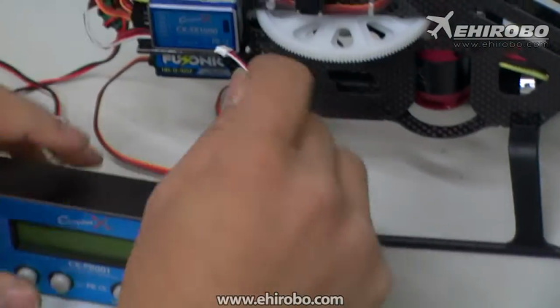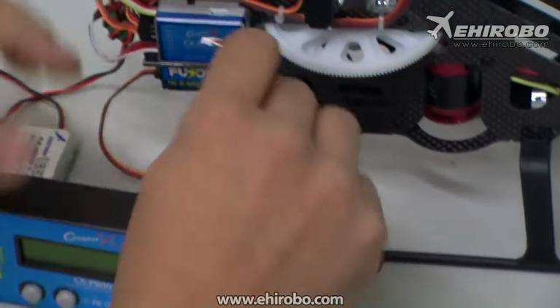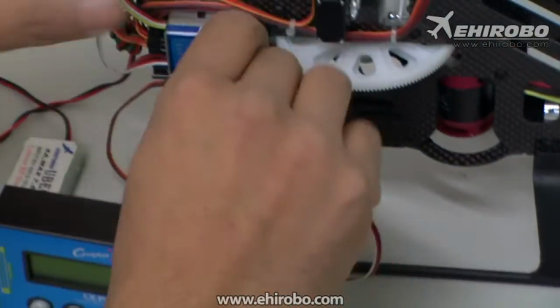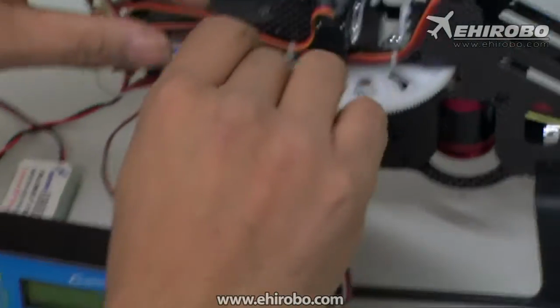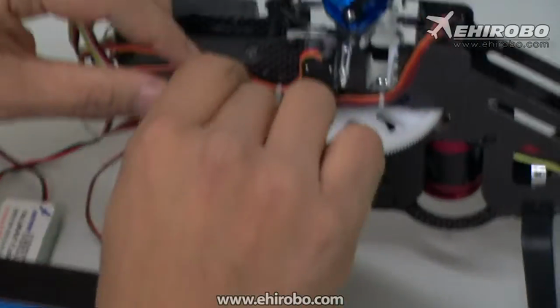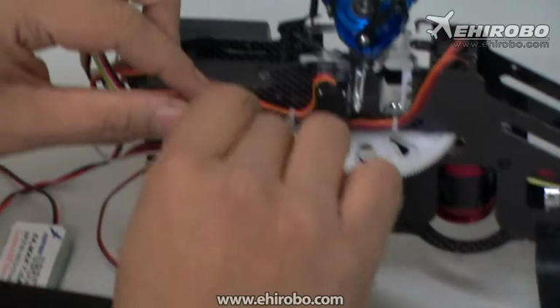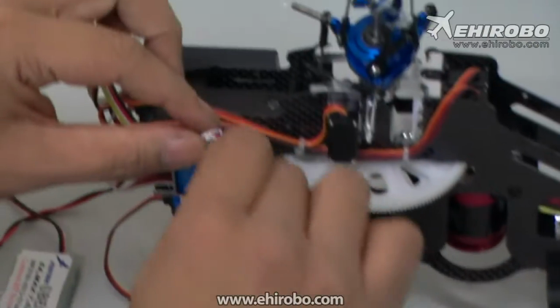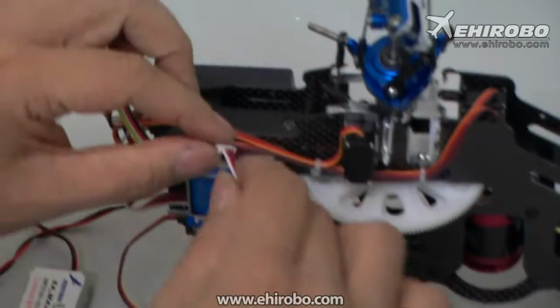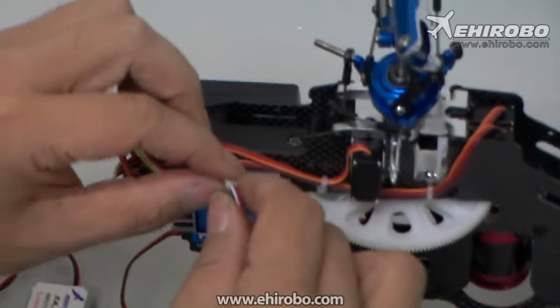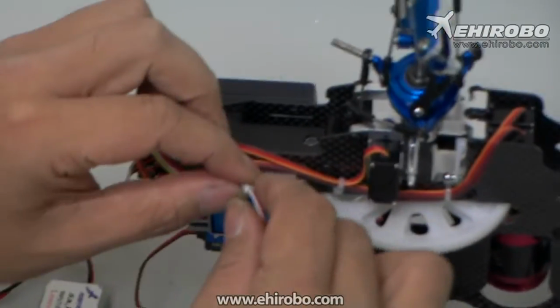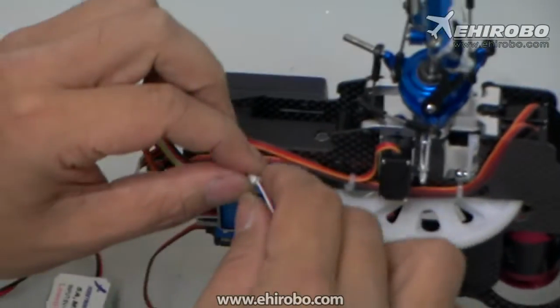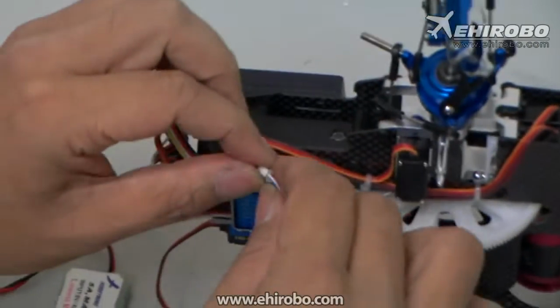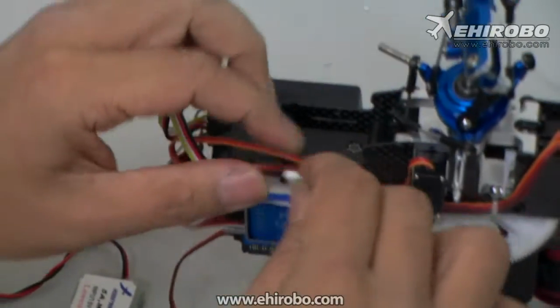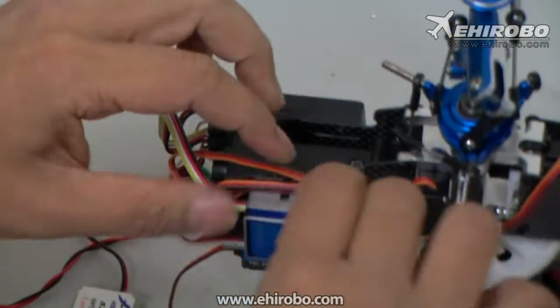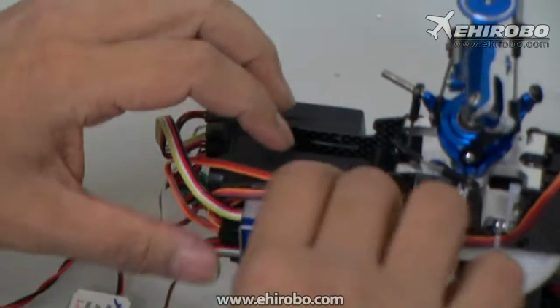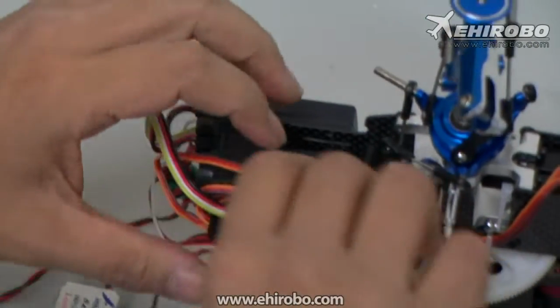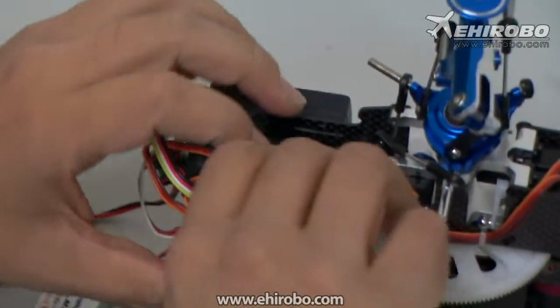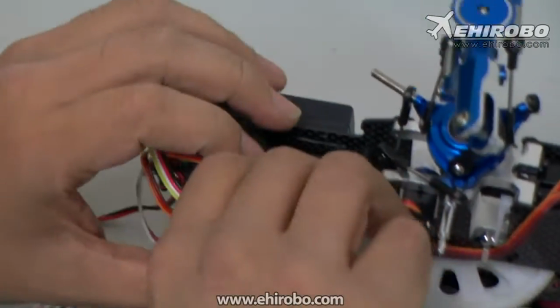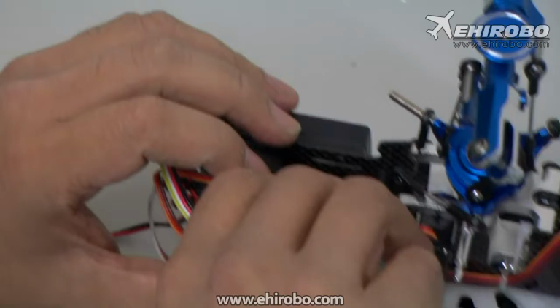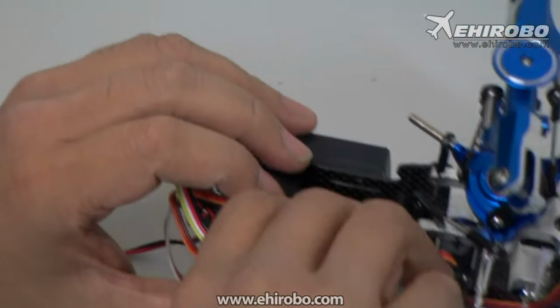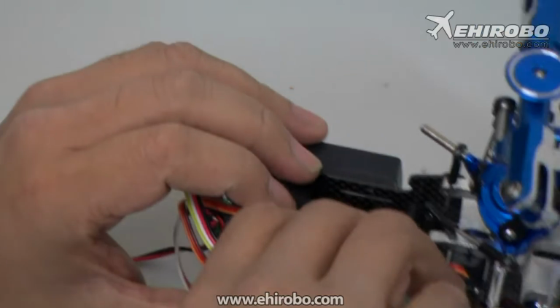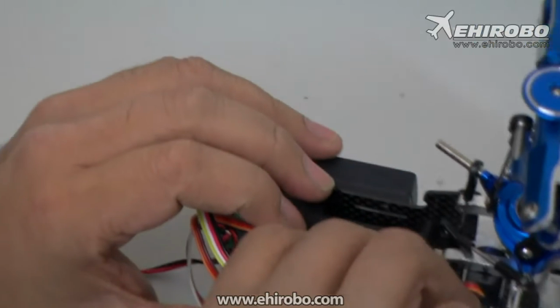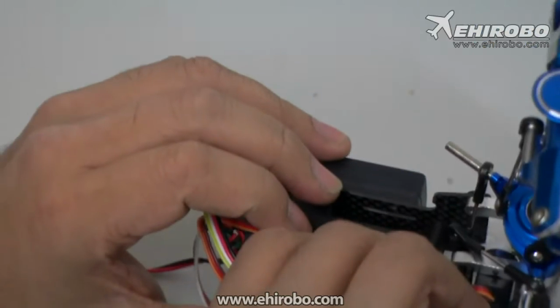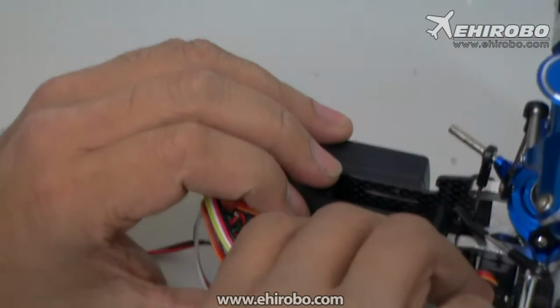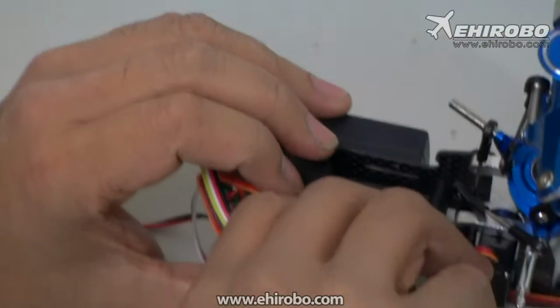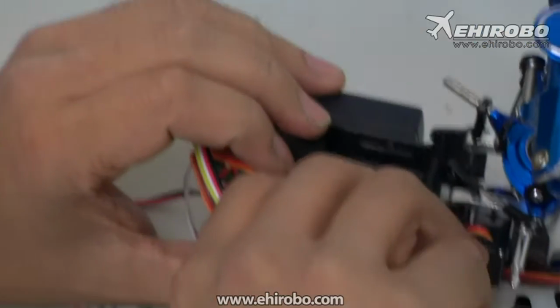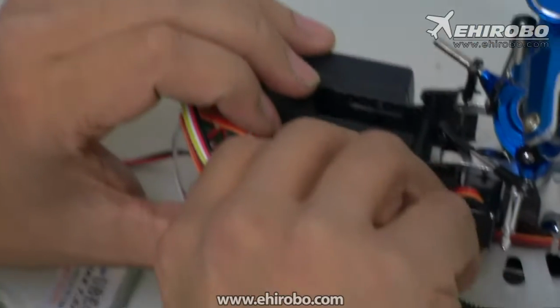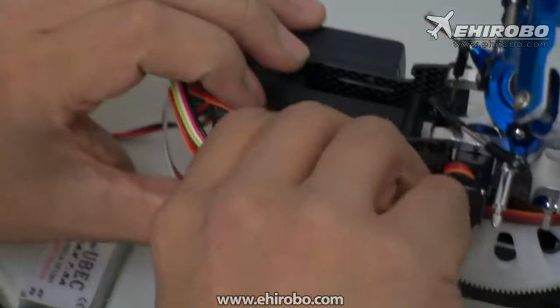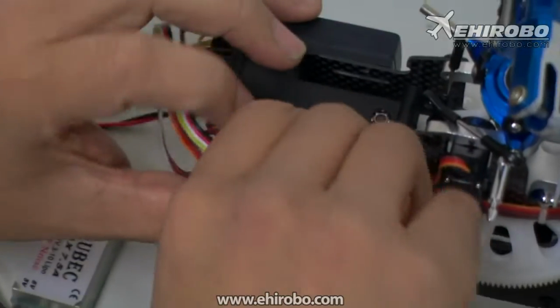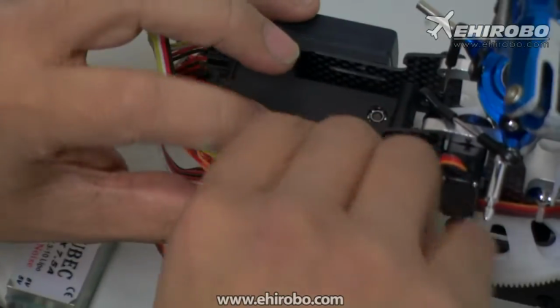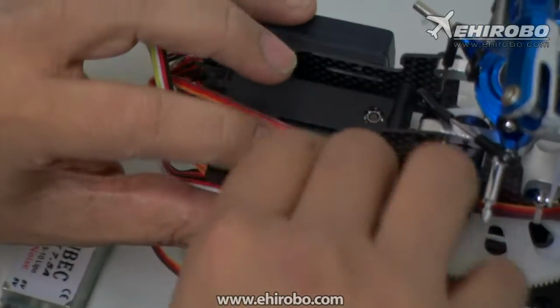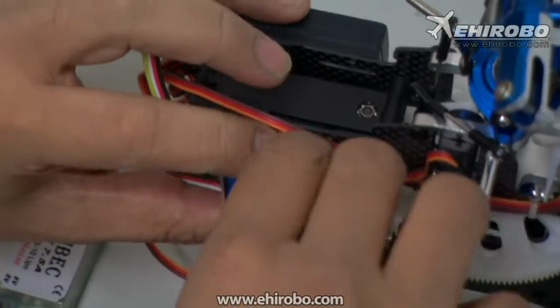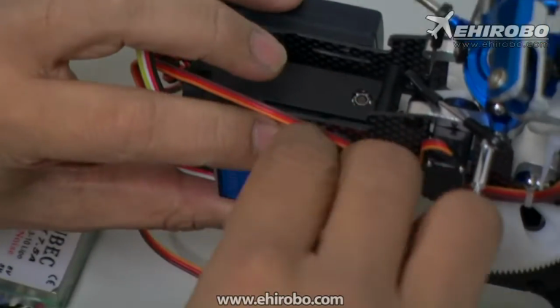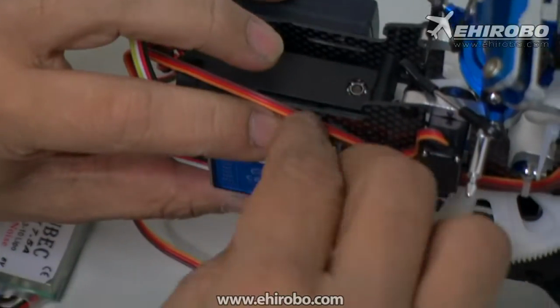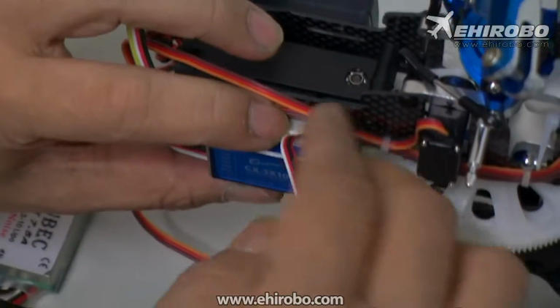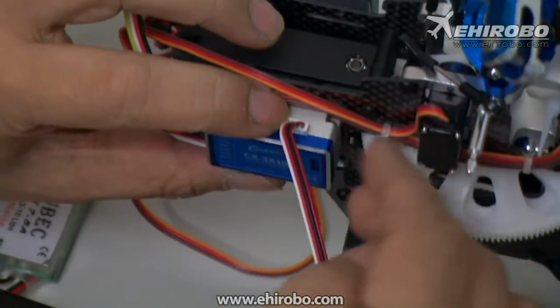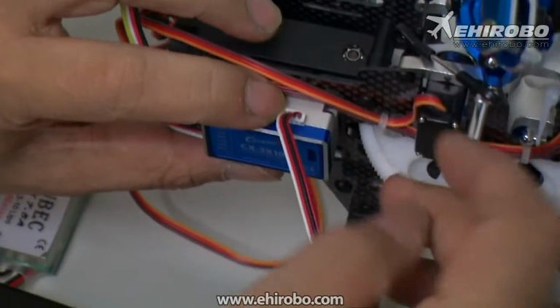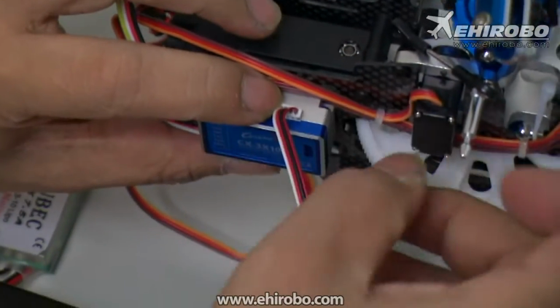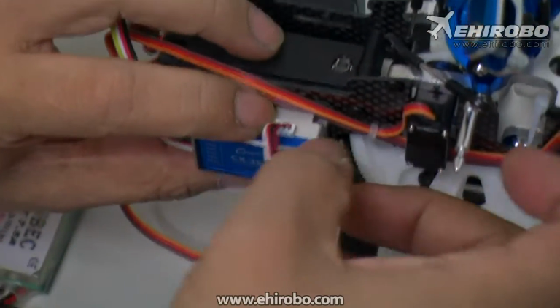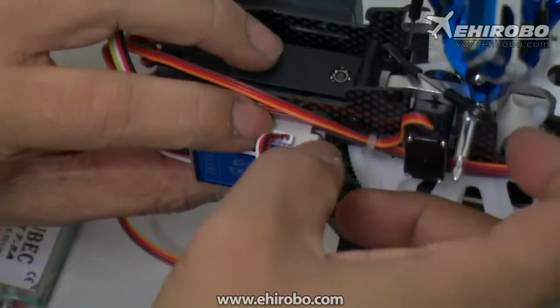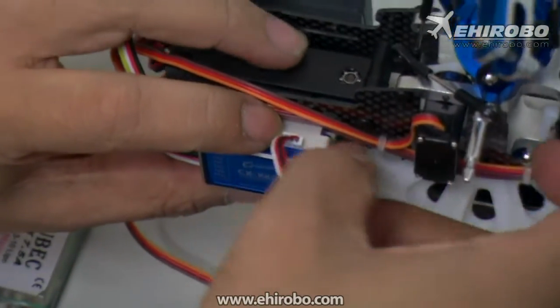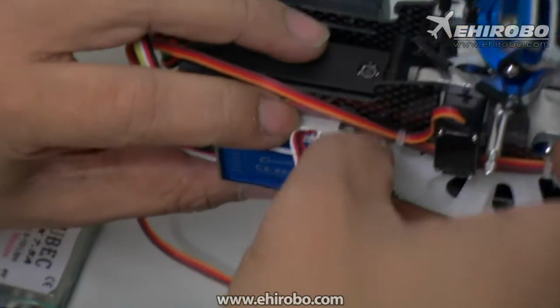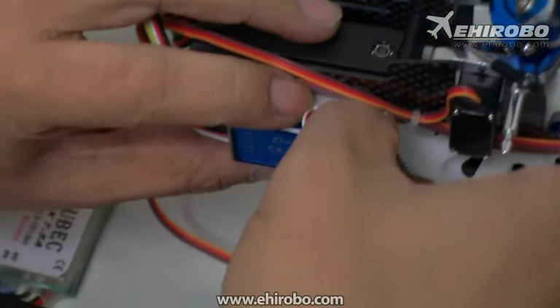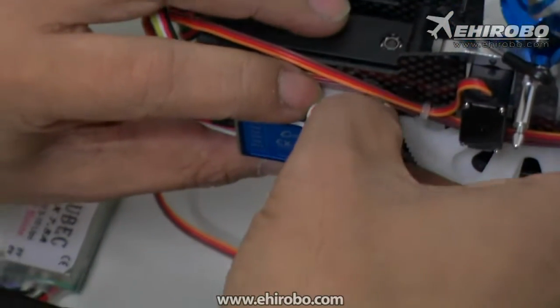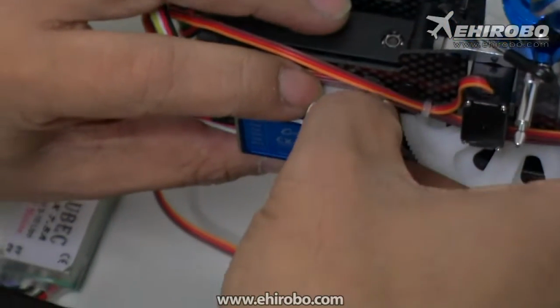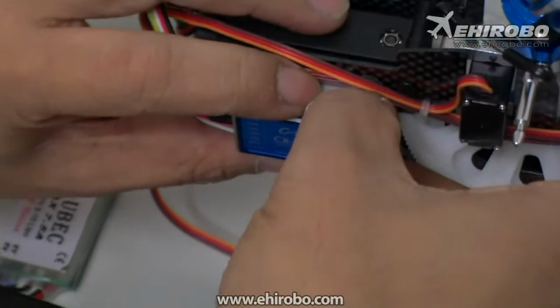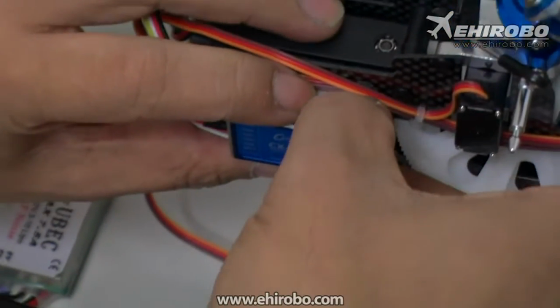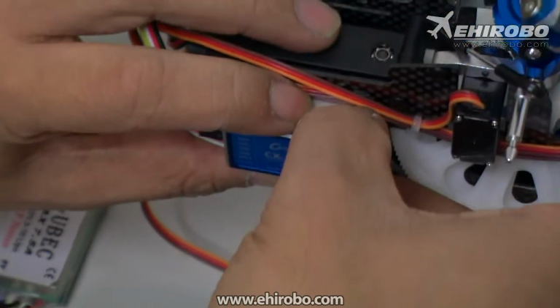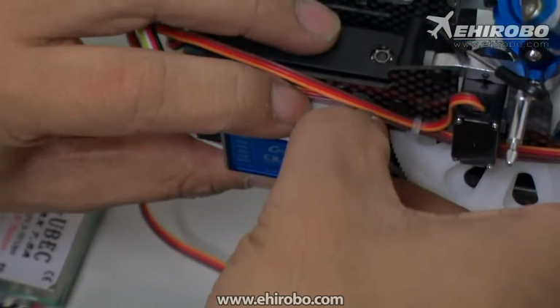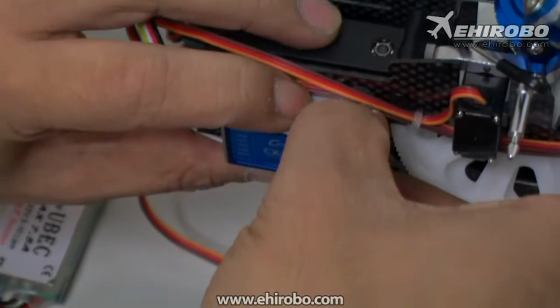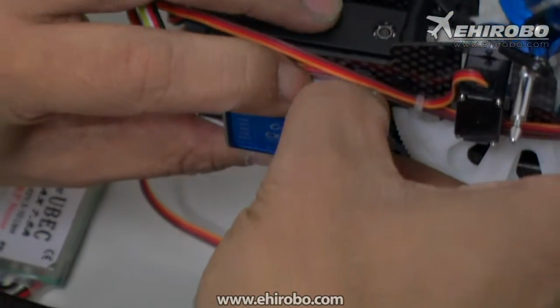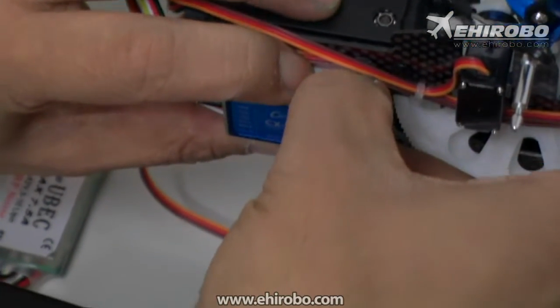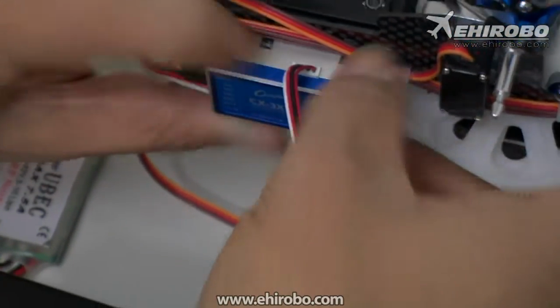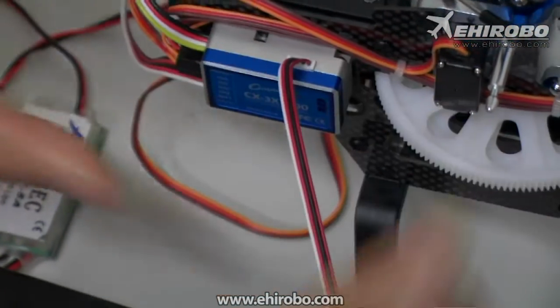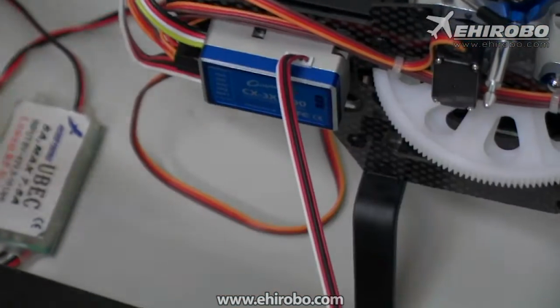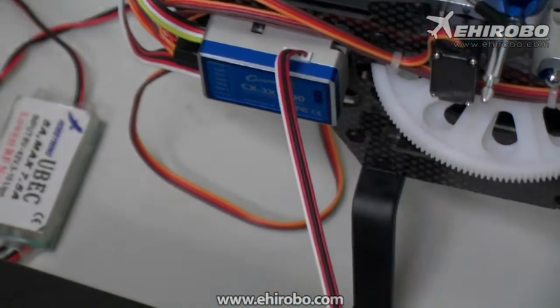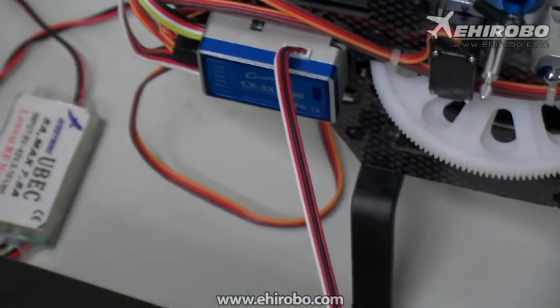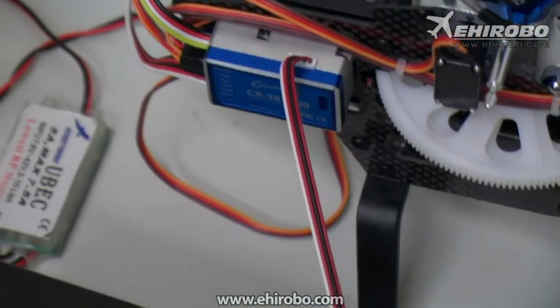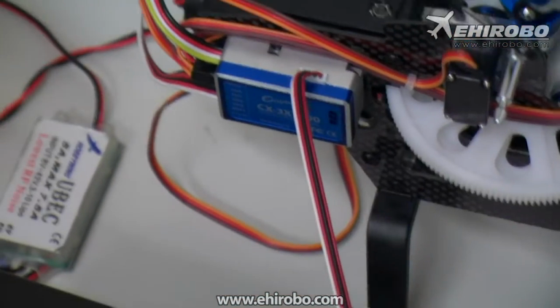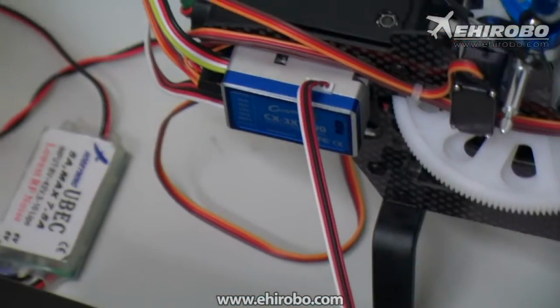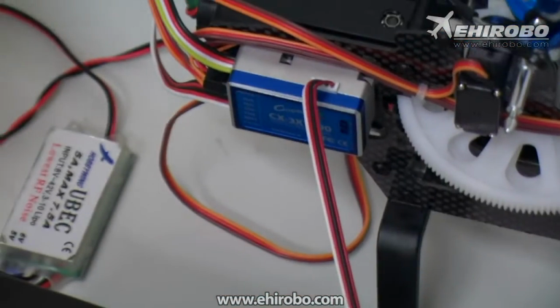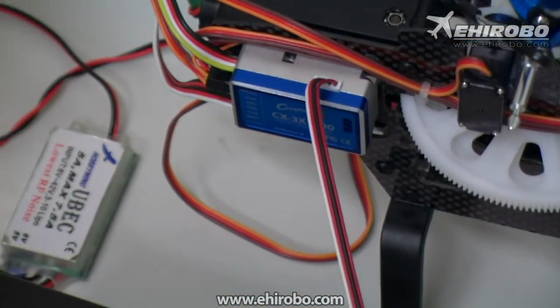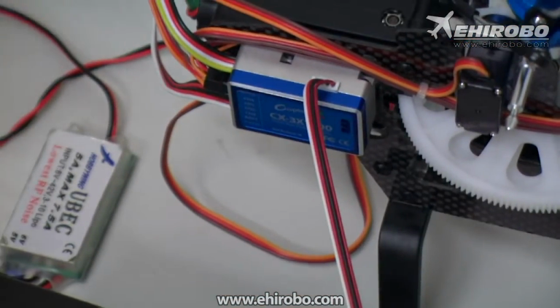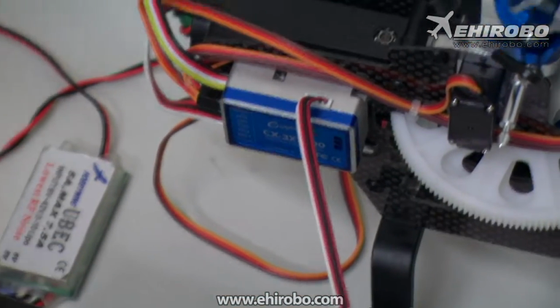There is only one way for this plug to fit properly. If it doesn't fit, don't force it — turn it around and make sure it fits properly.